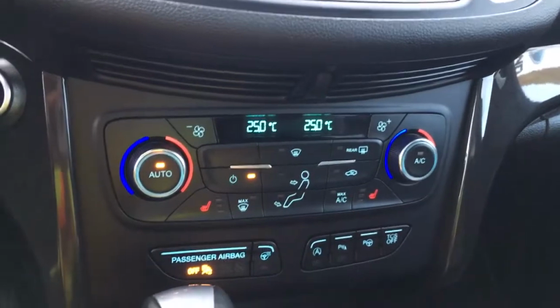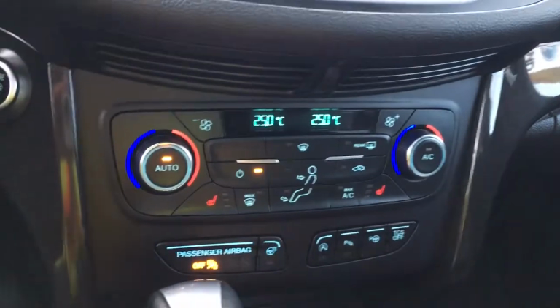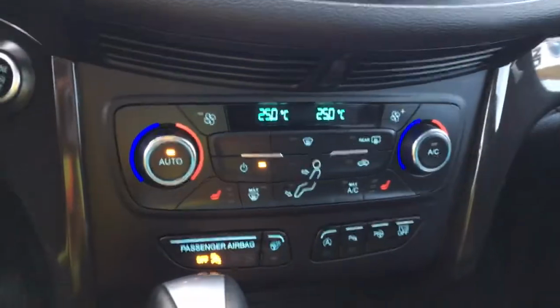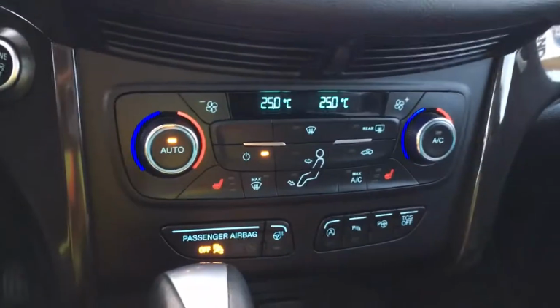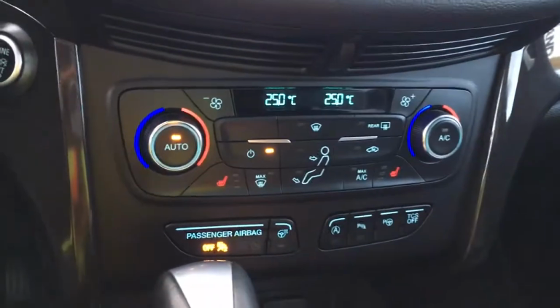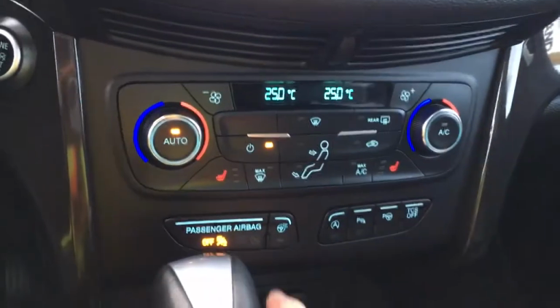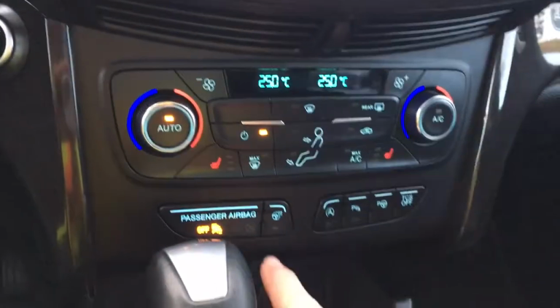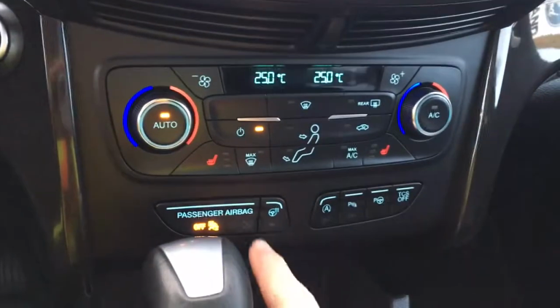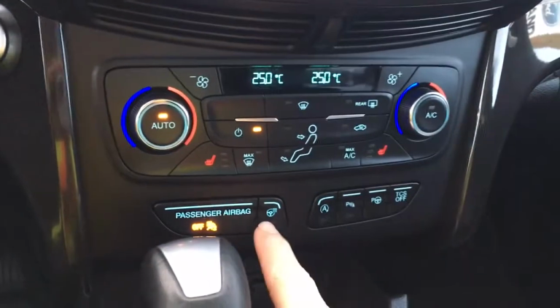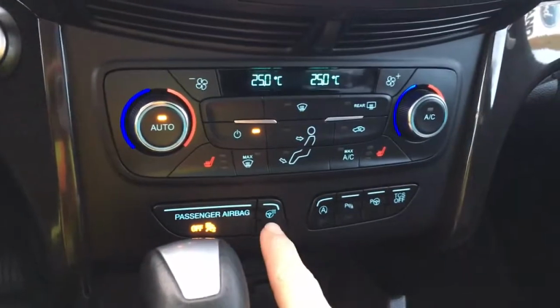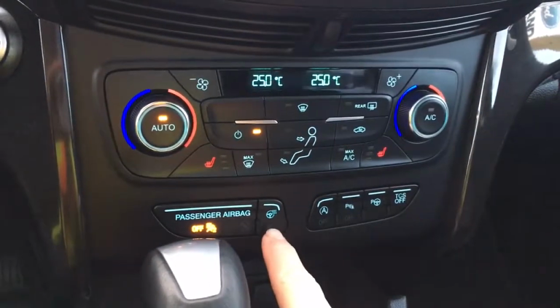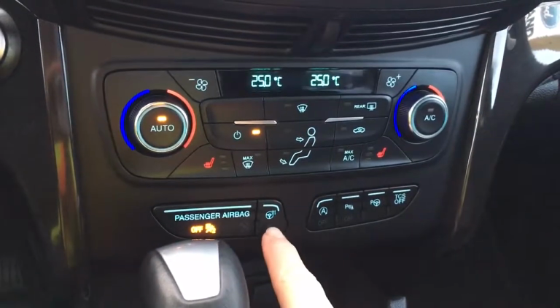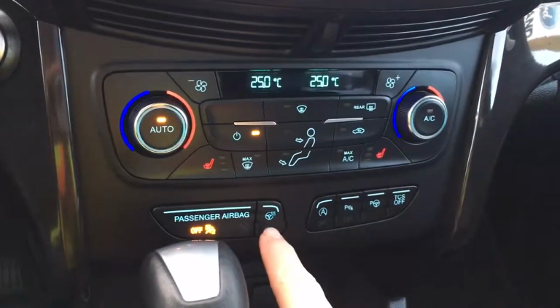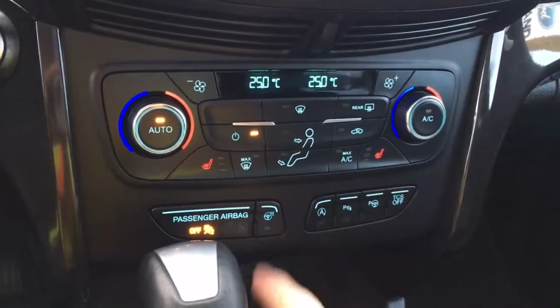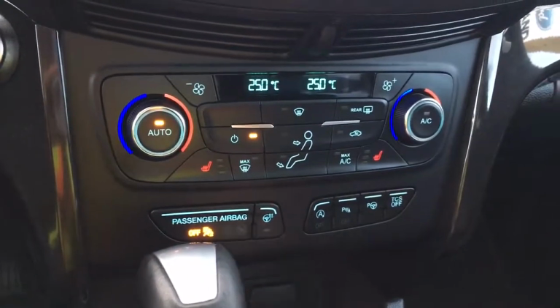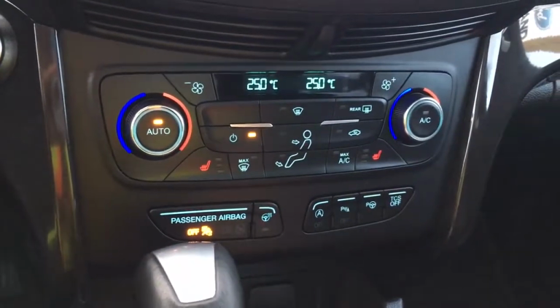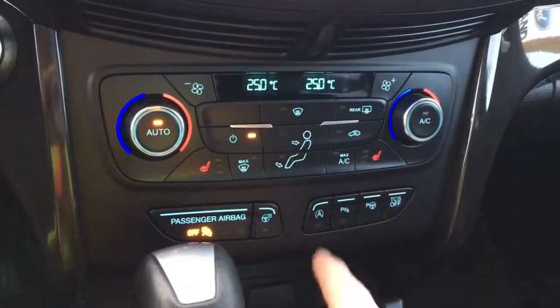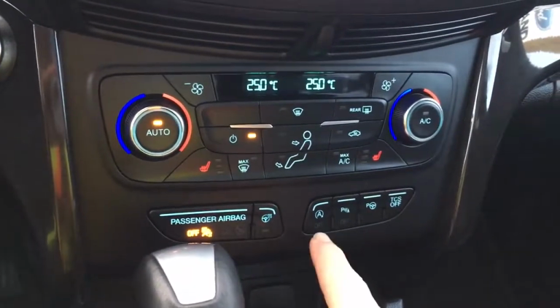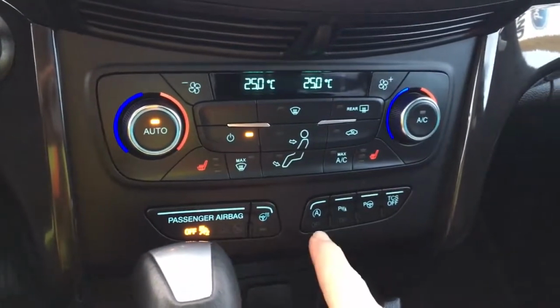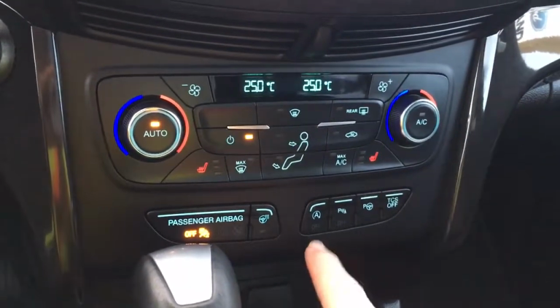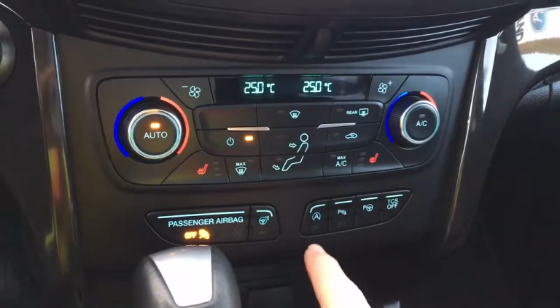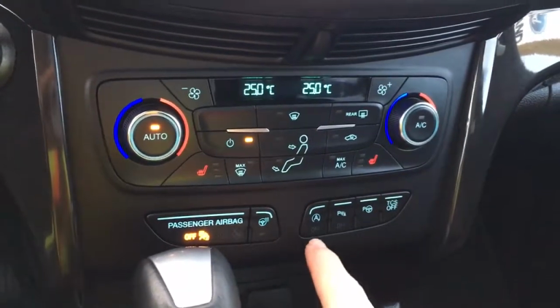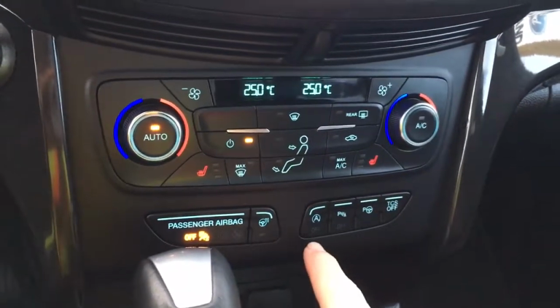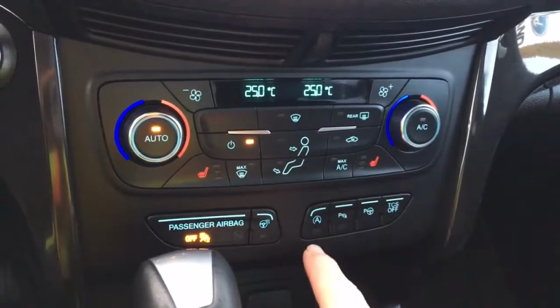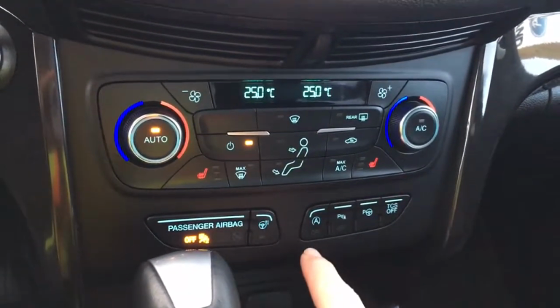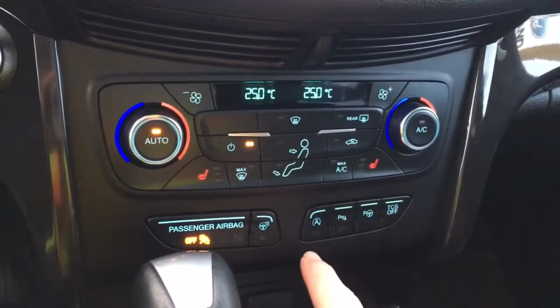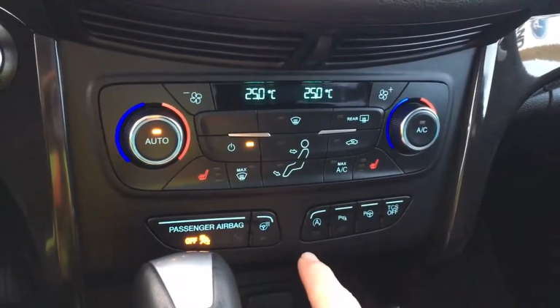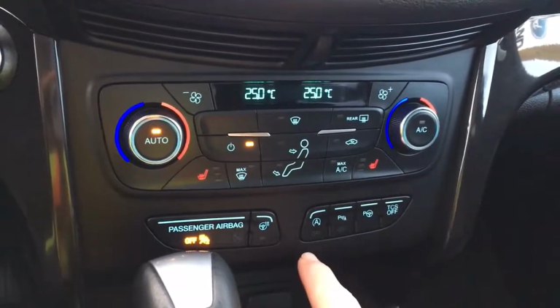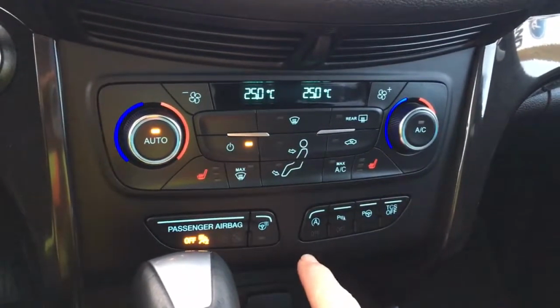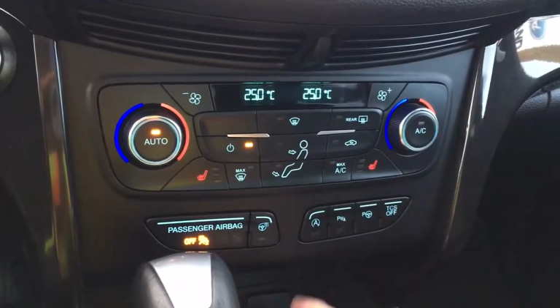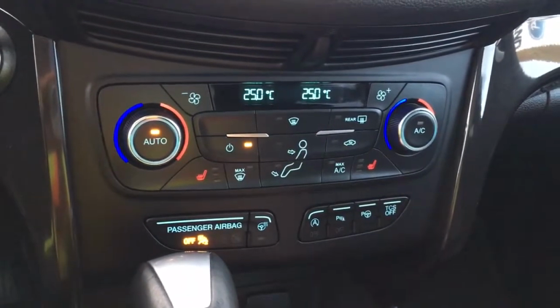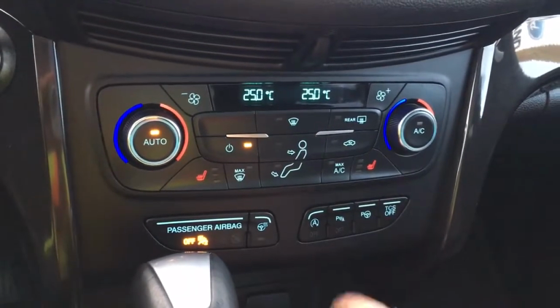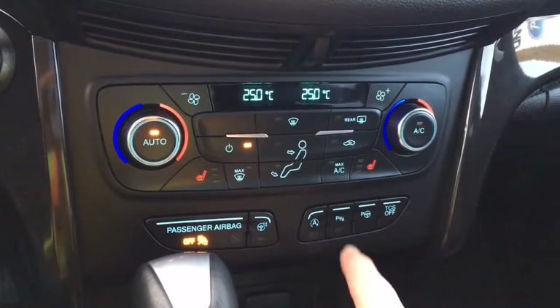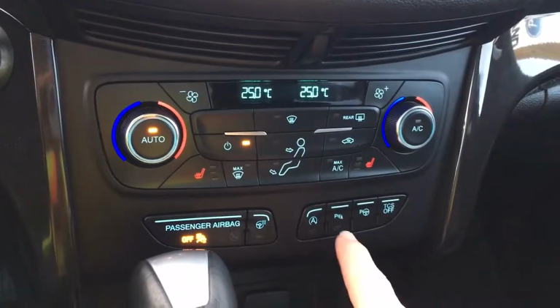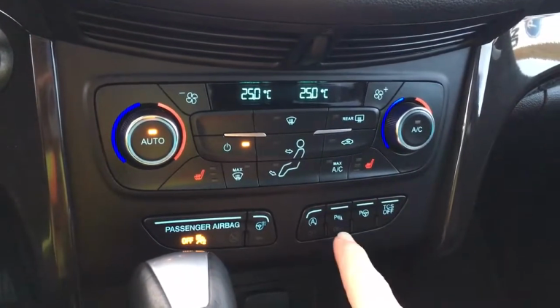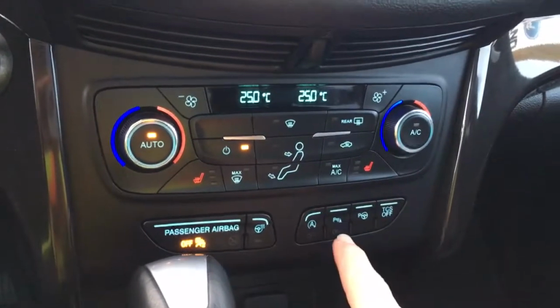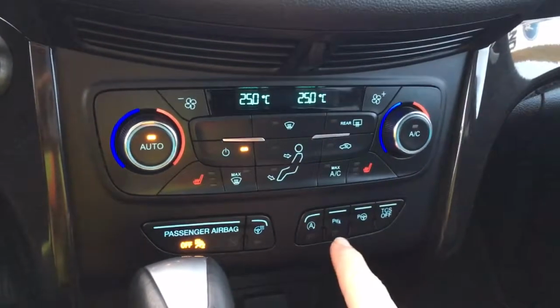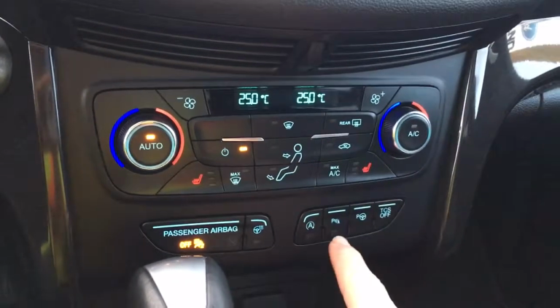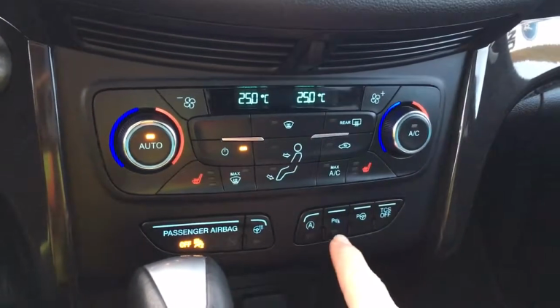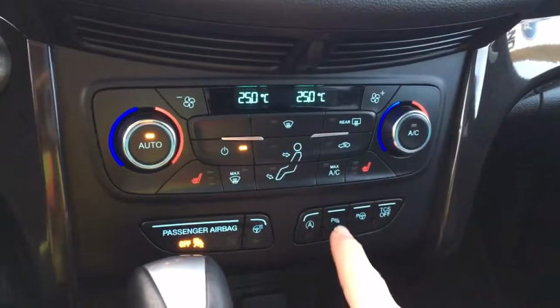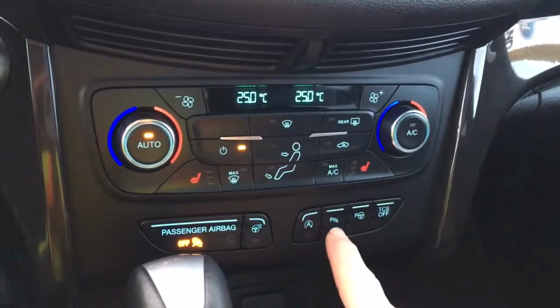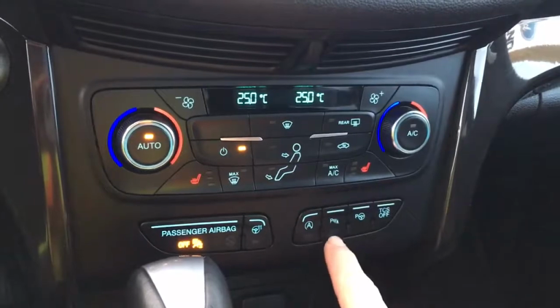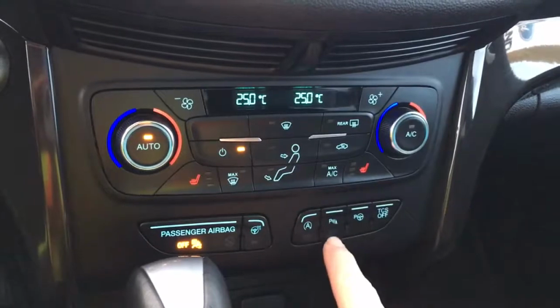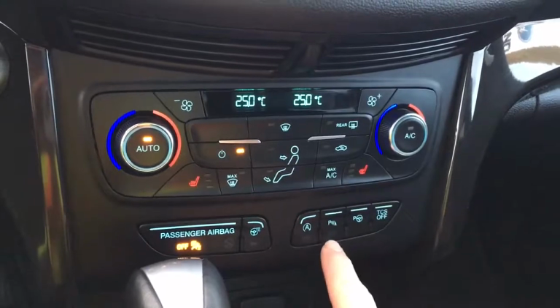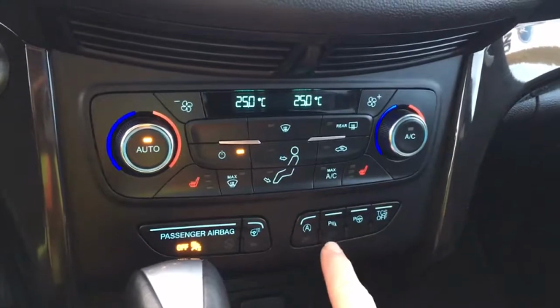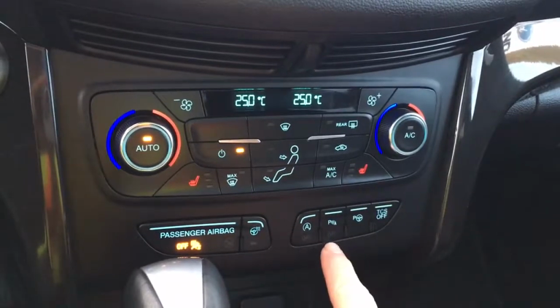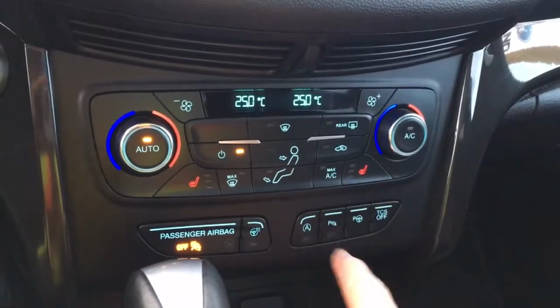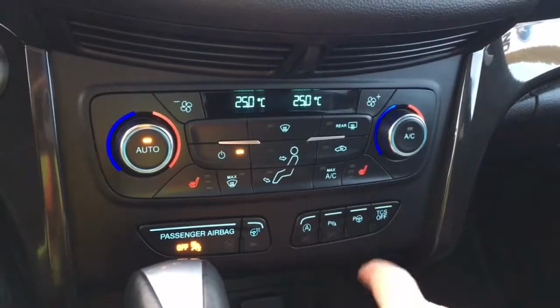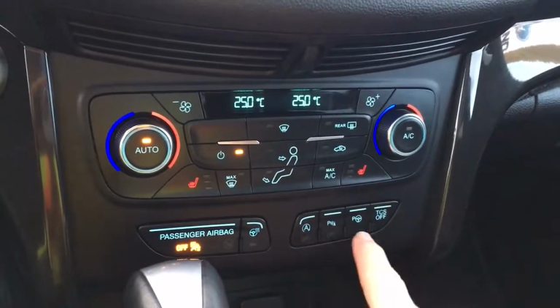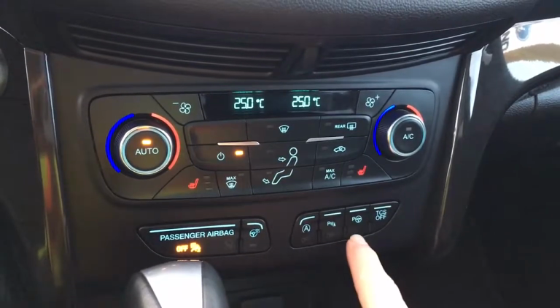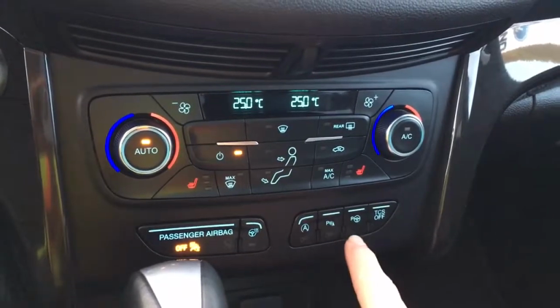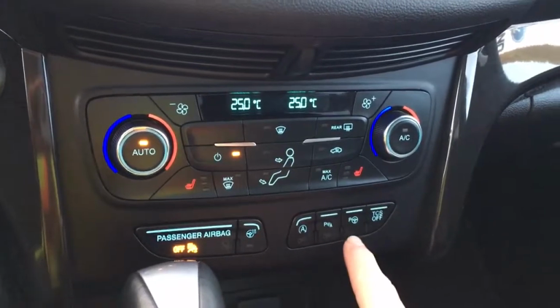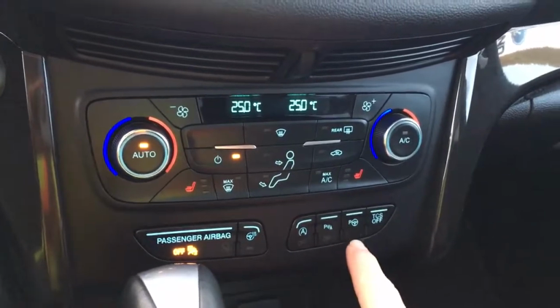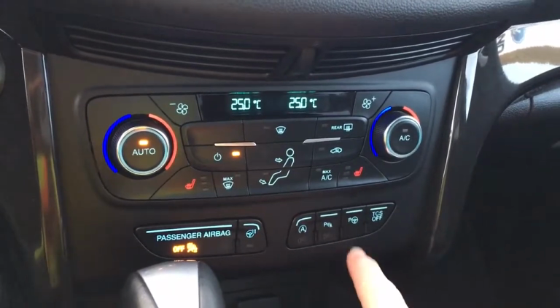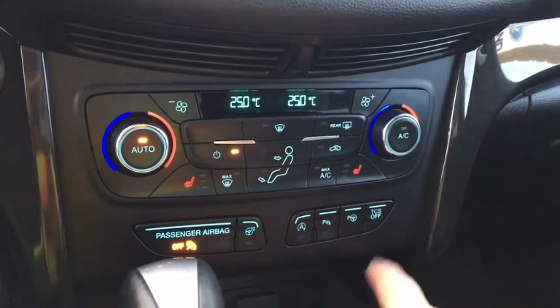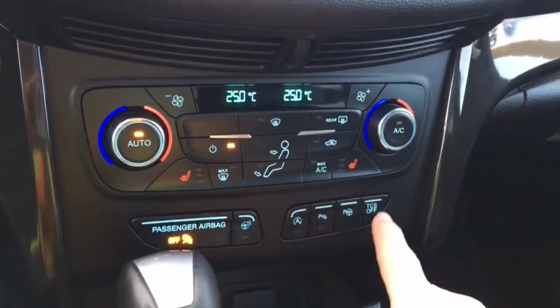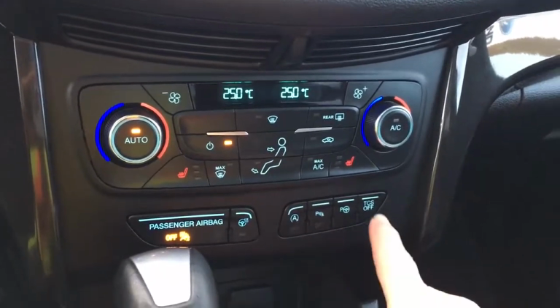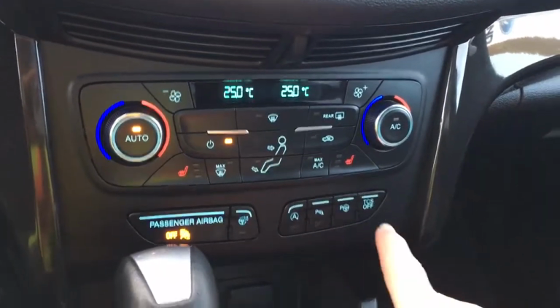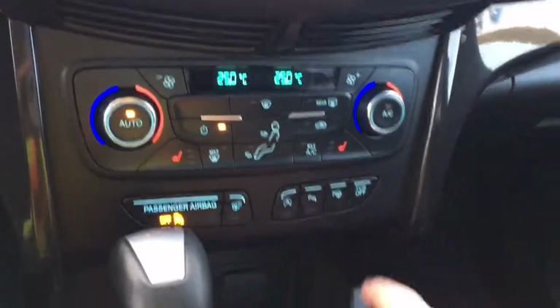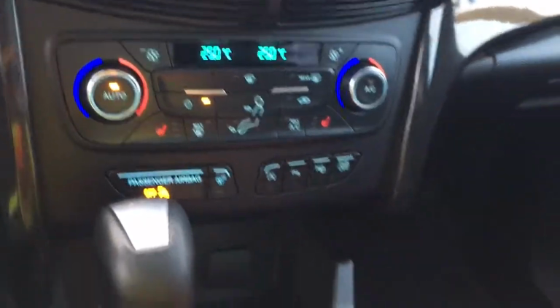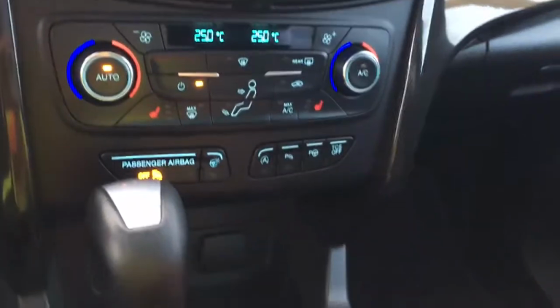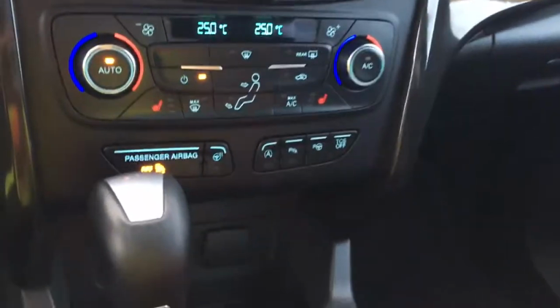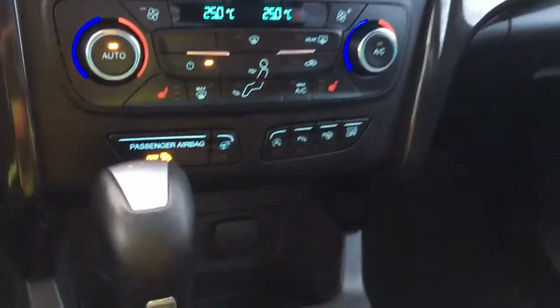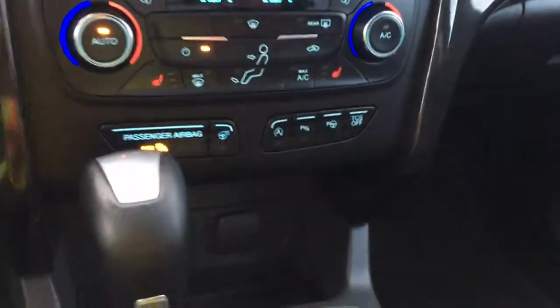You also have a heated steering wheel, auto stop-start for better fuel economy, park sensors, park assist, and traction control.